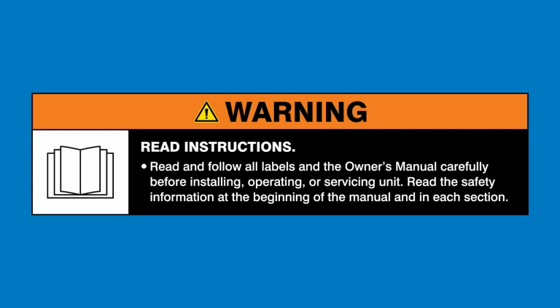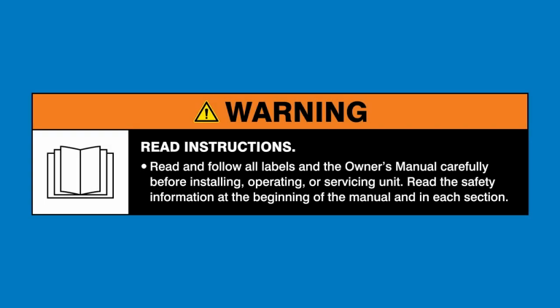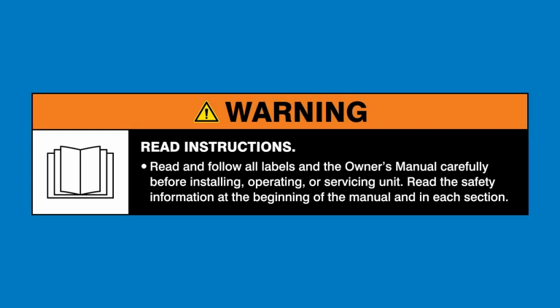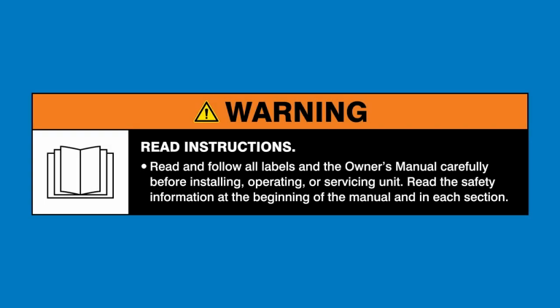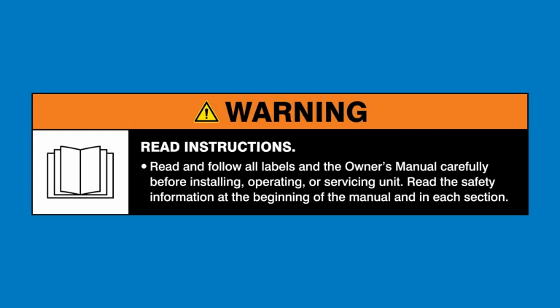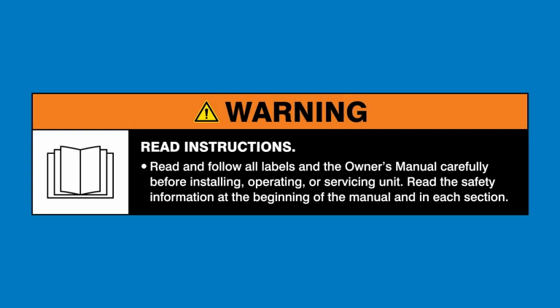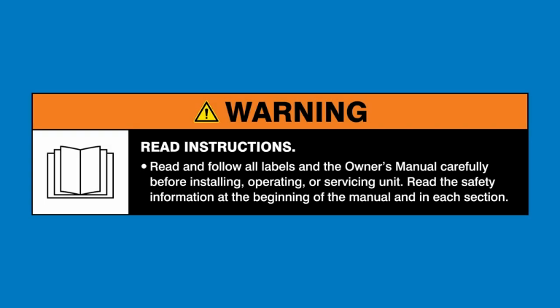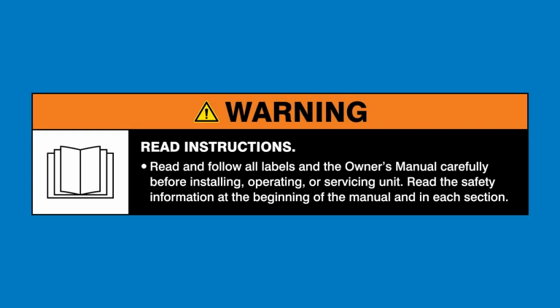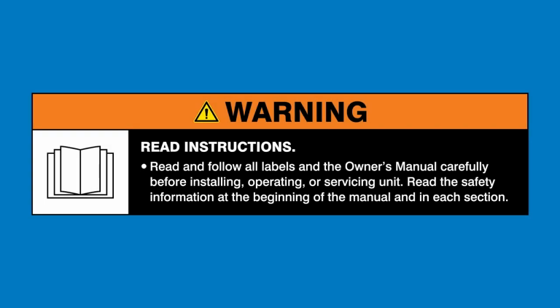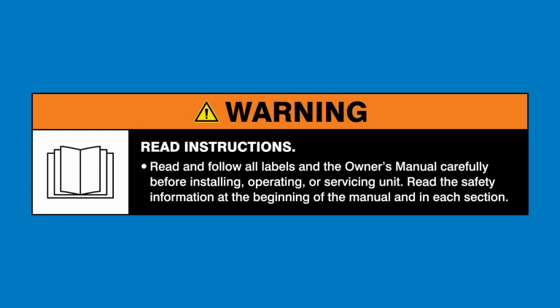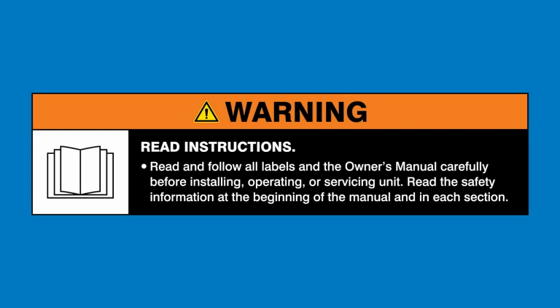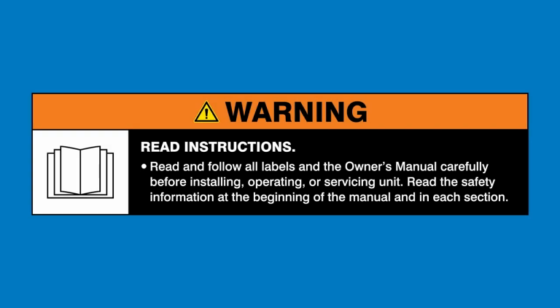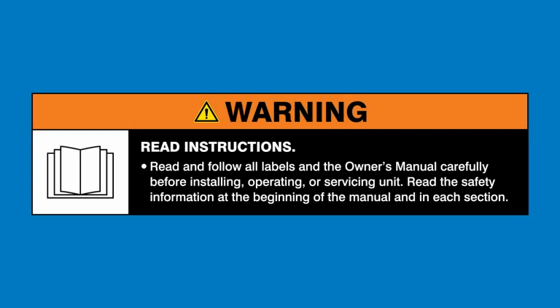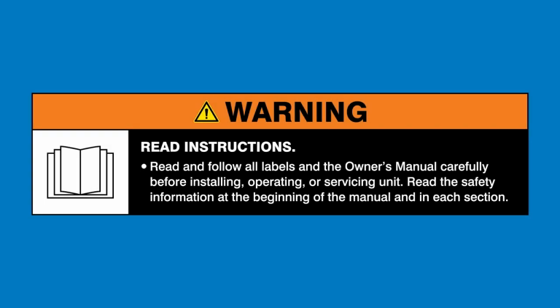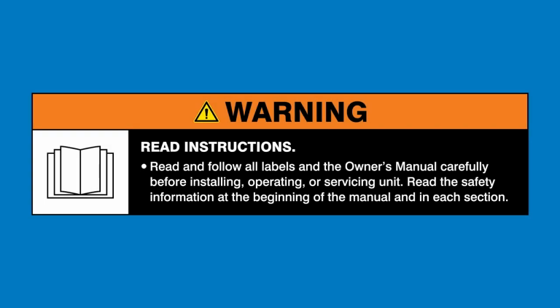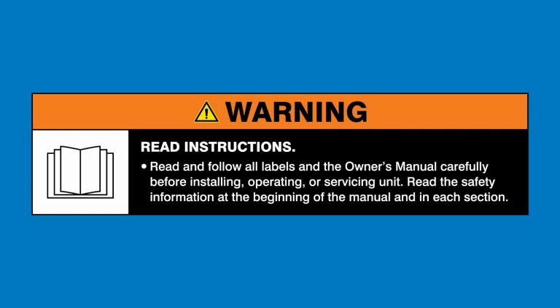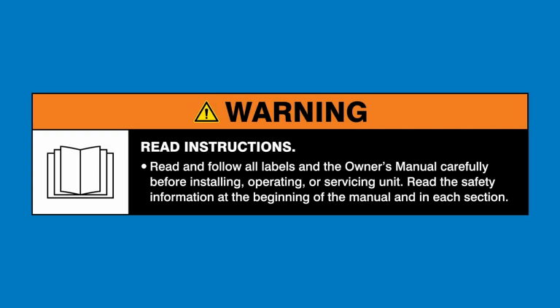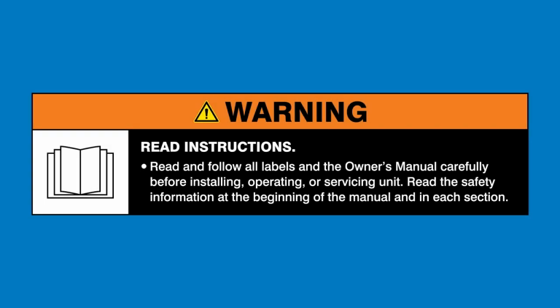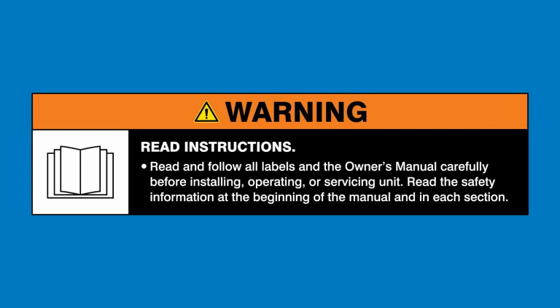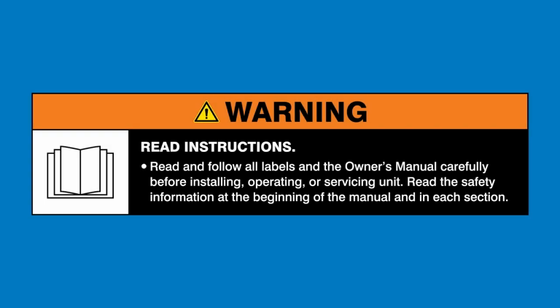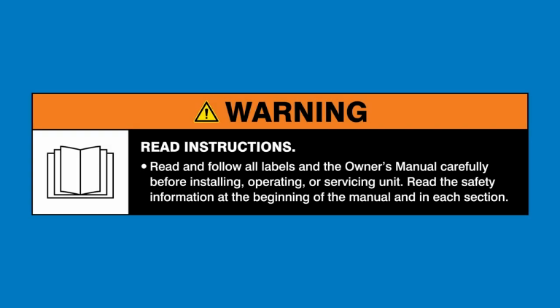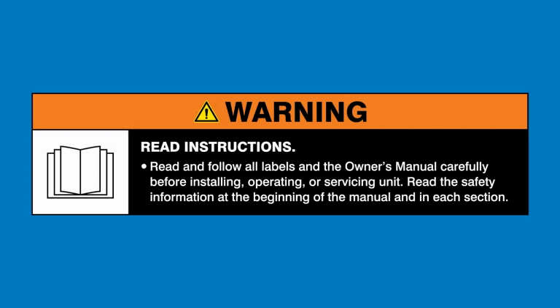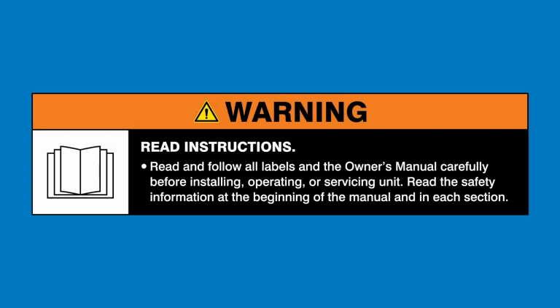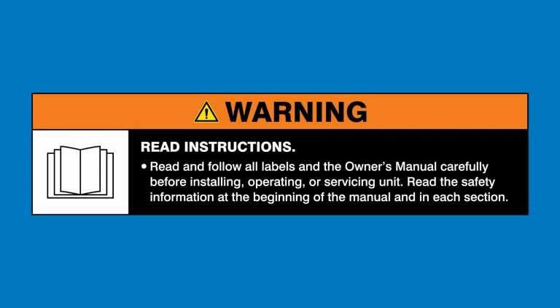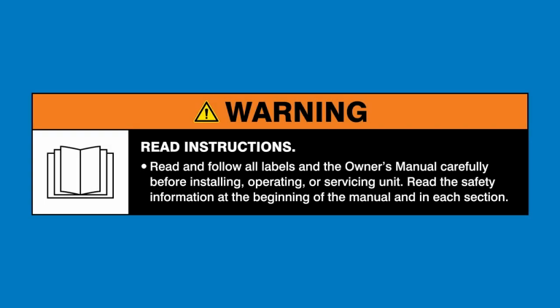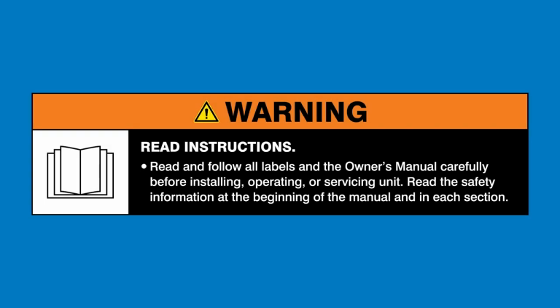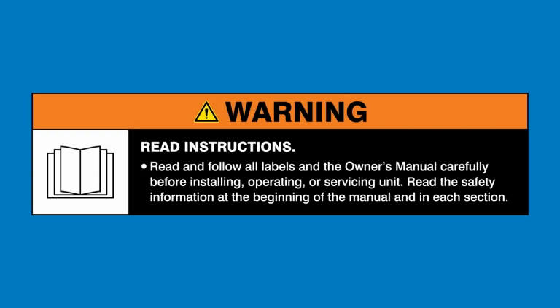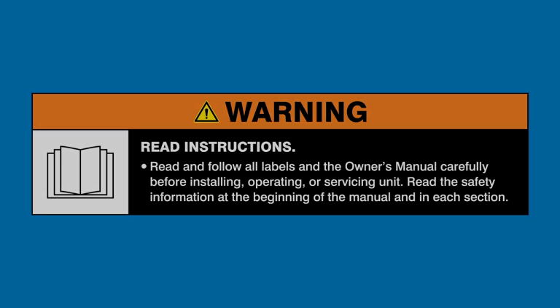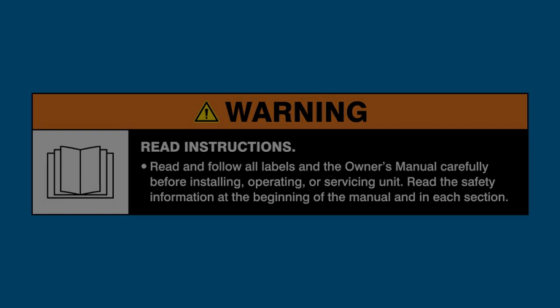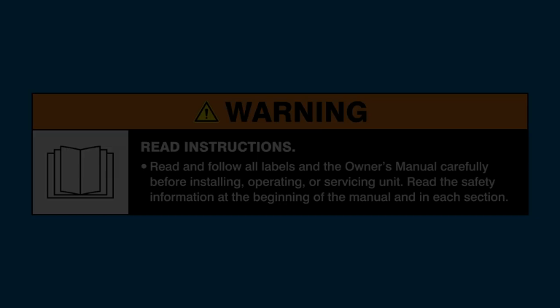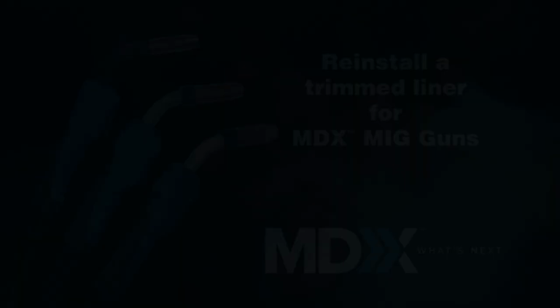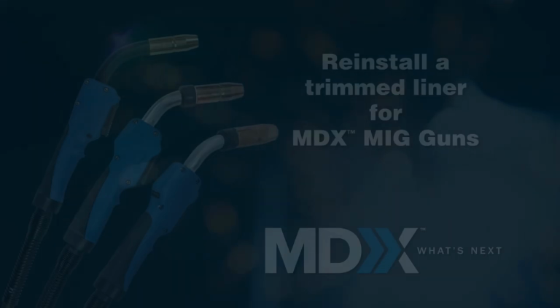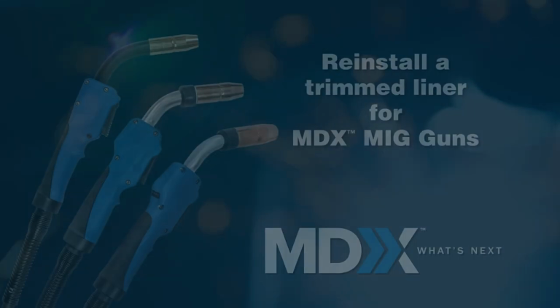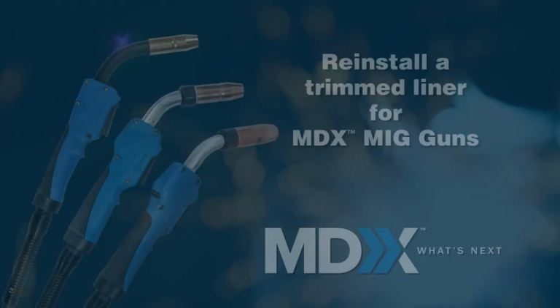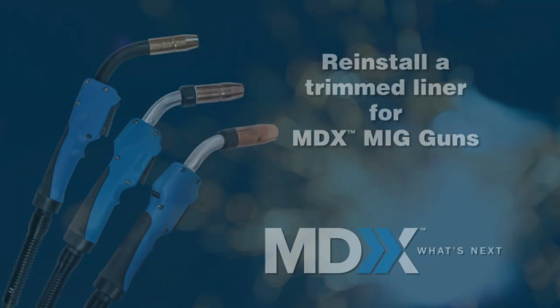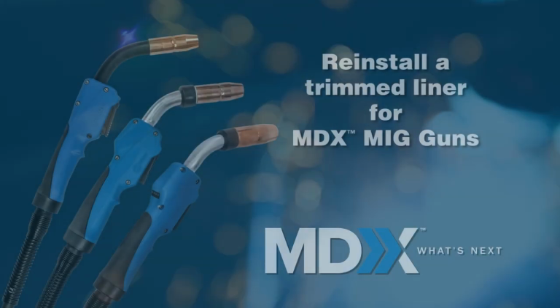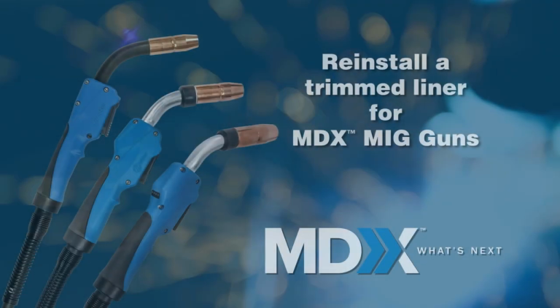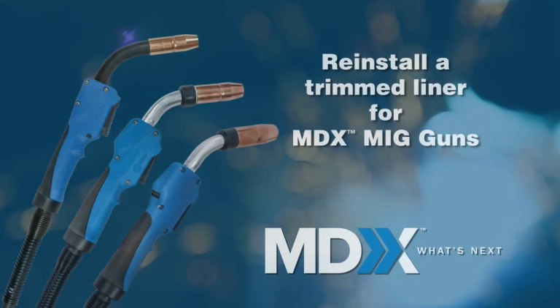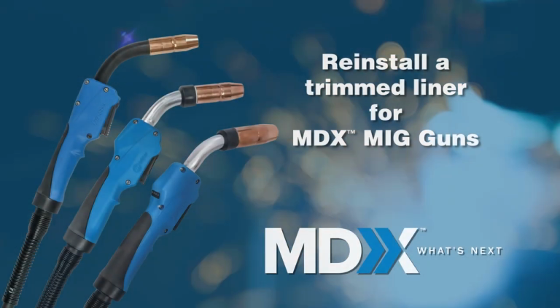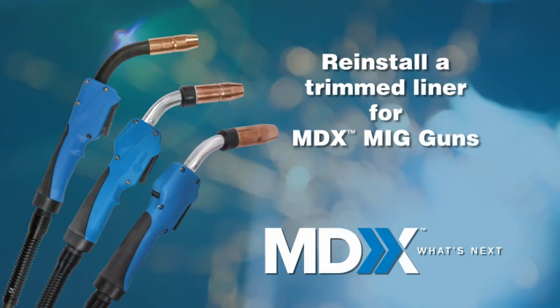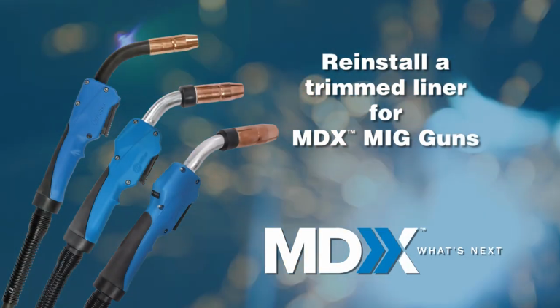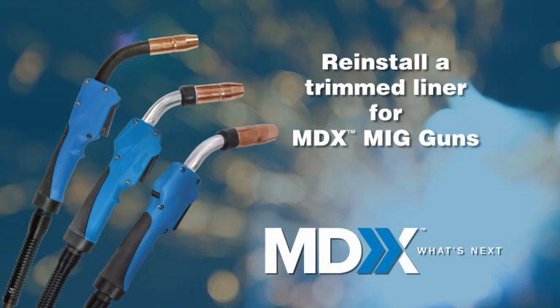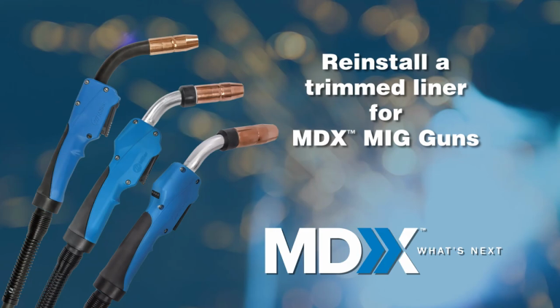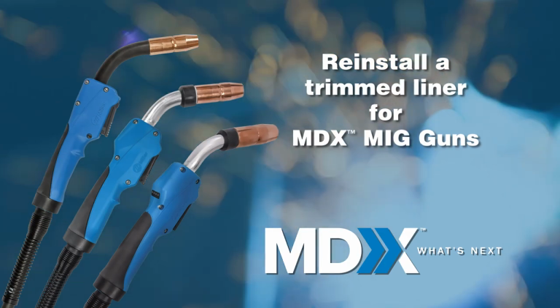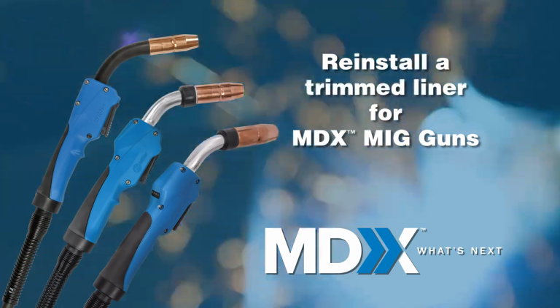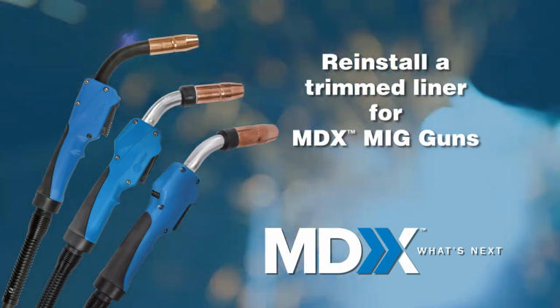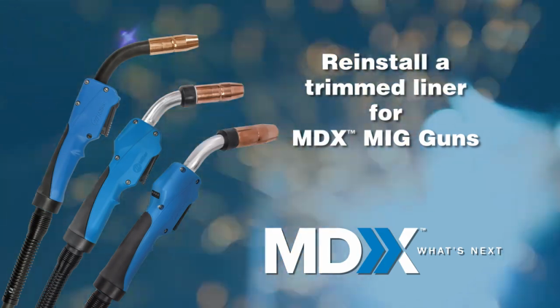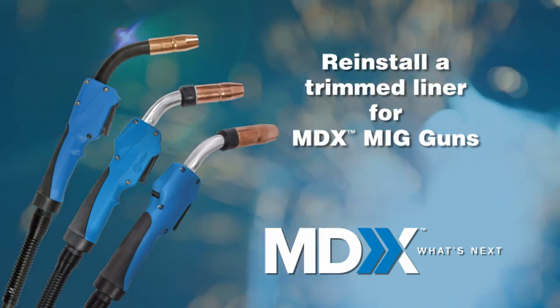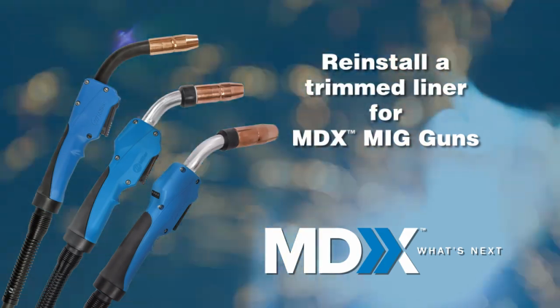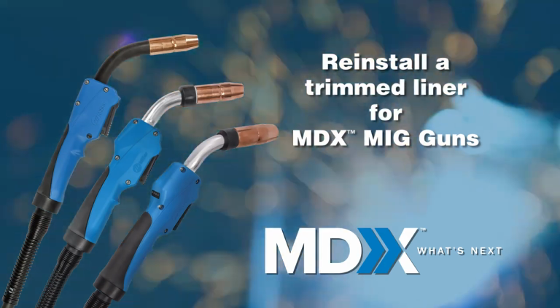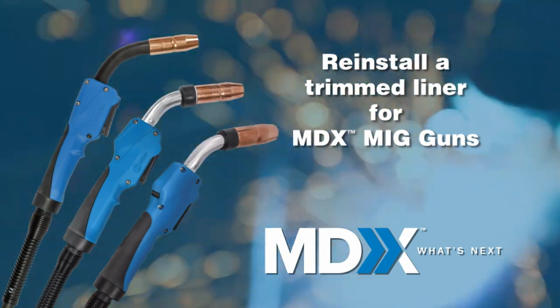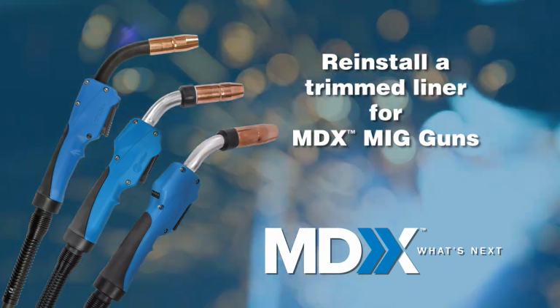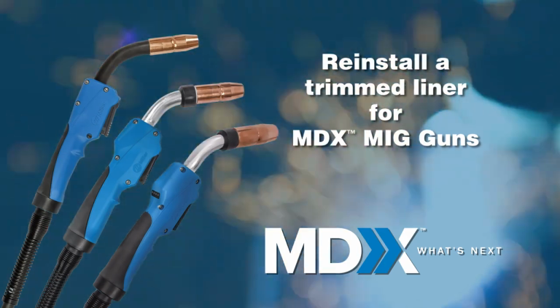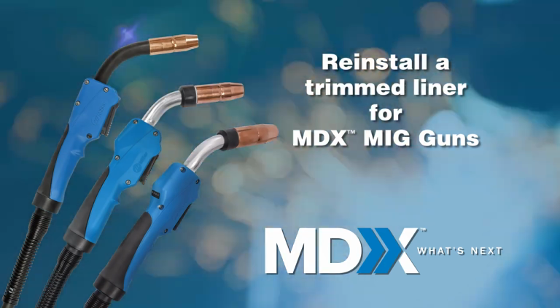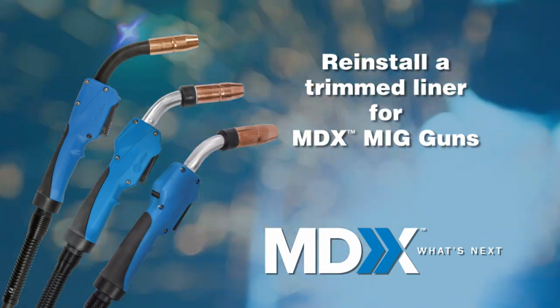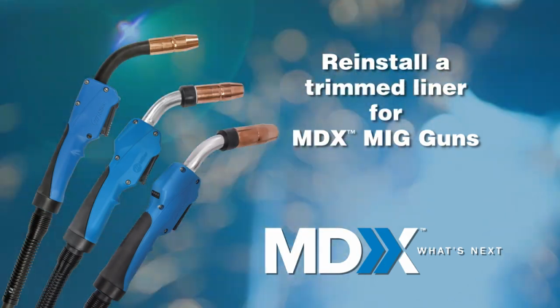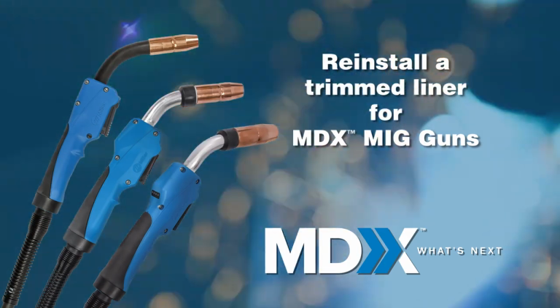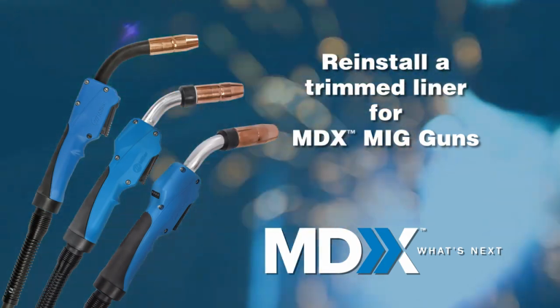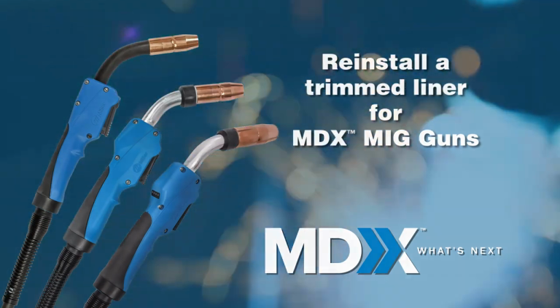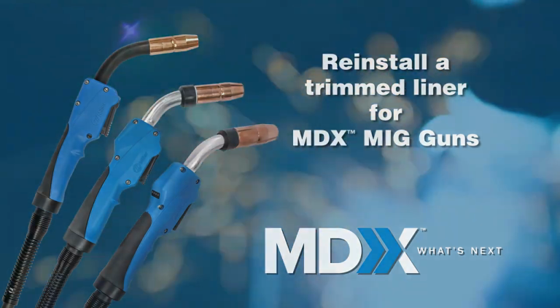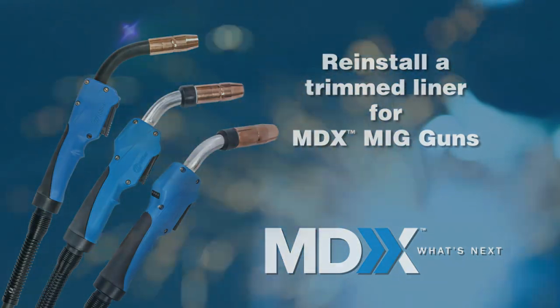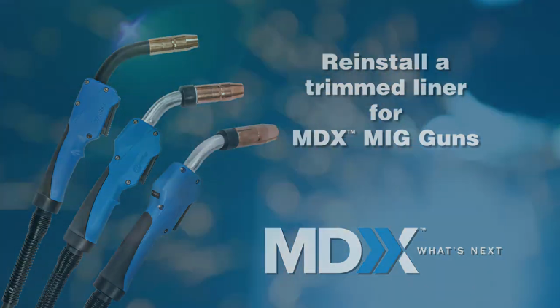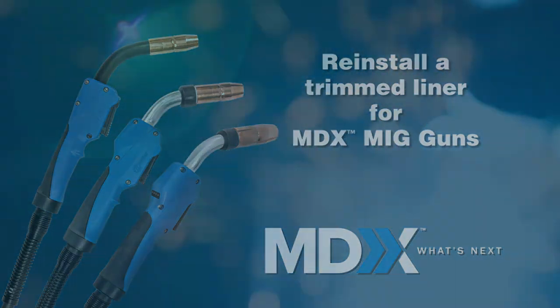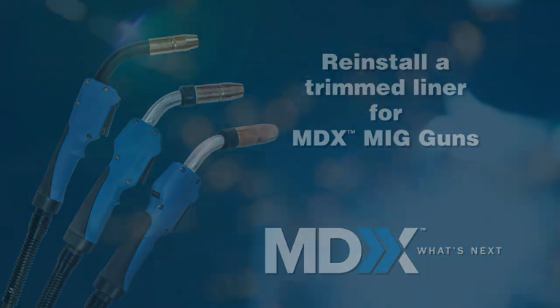Read and follow all labels and the owner's manual. Reinstall a trim liner for MDX MIG guns.